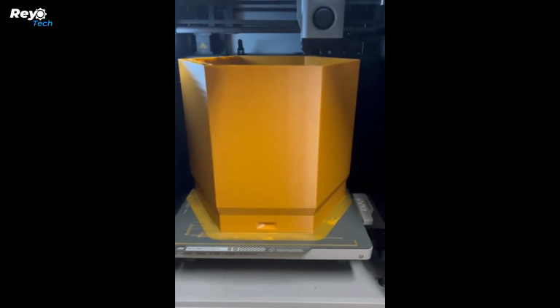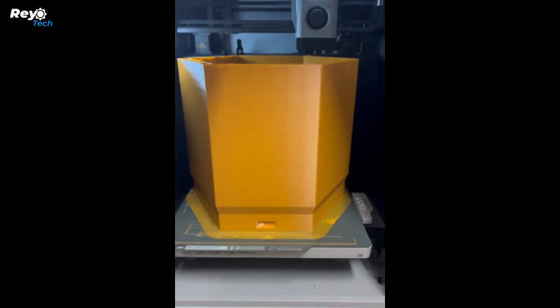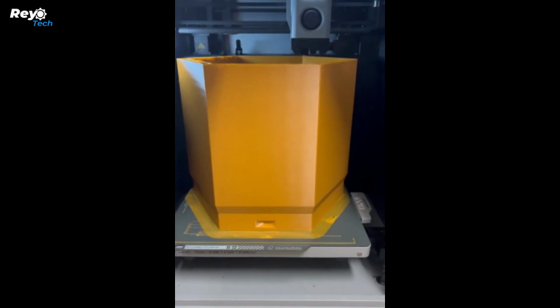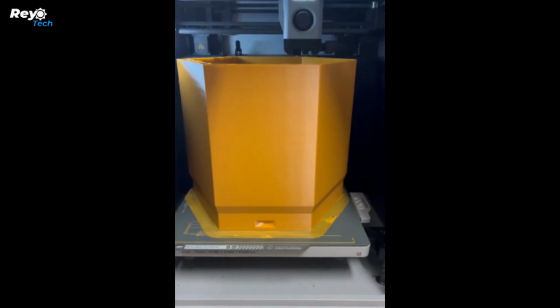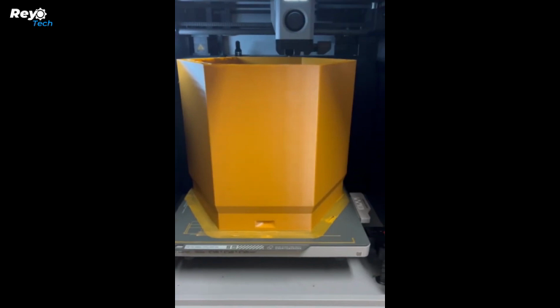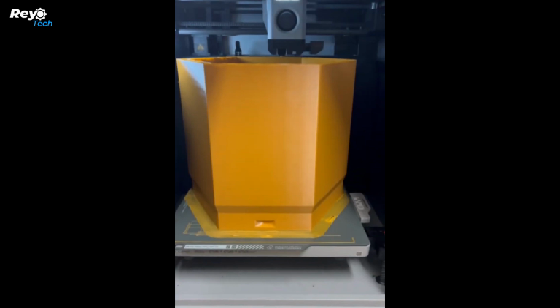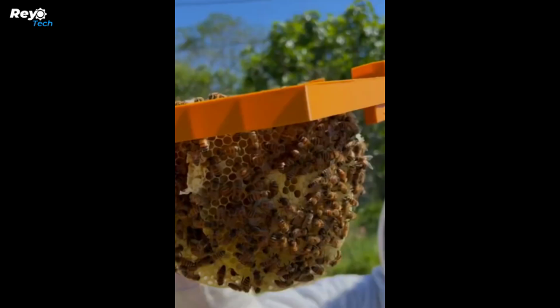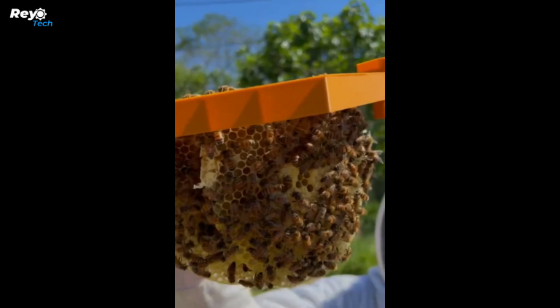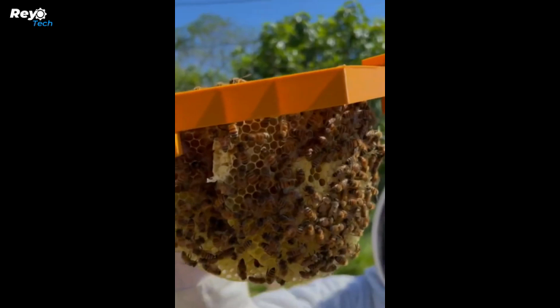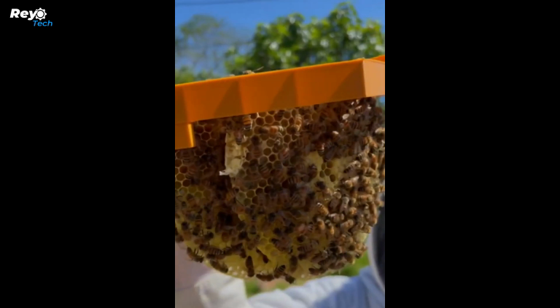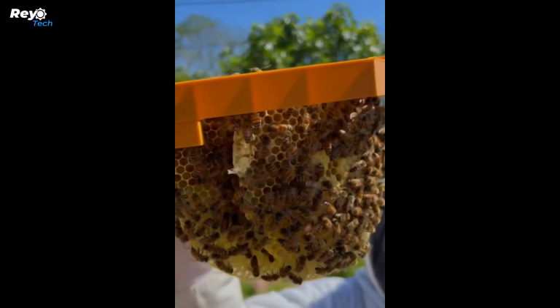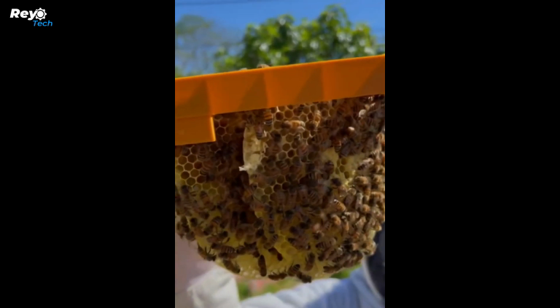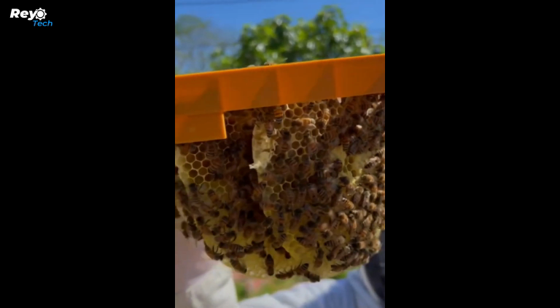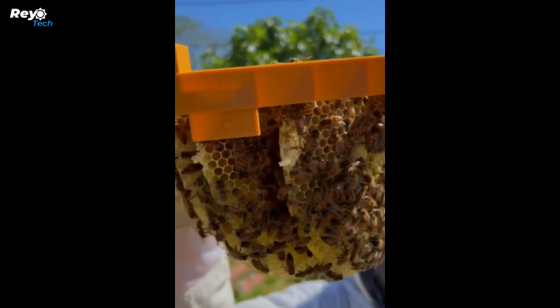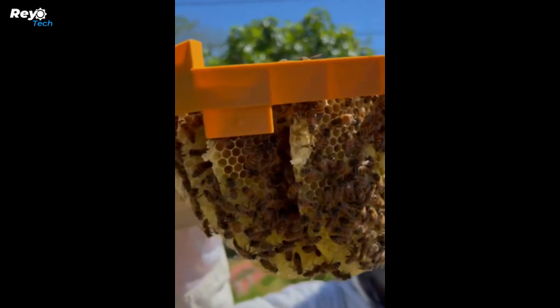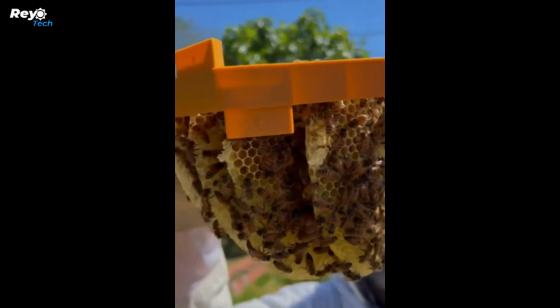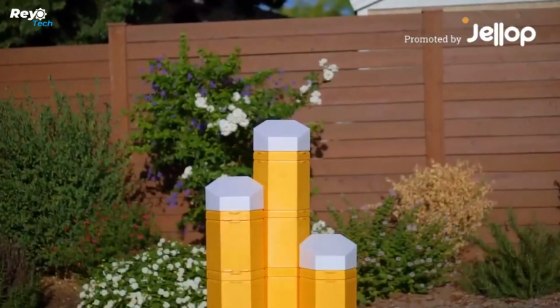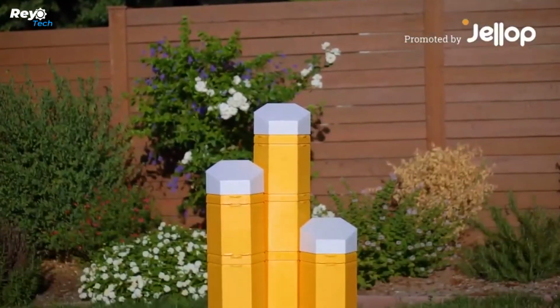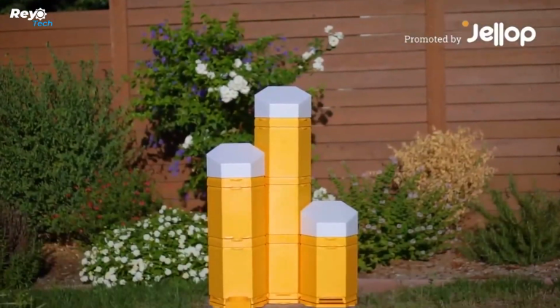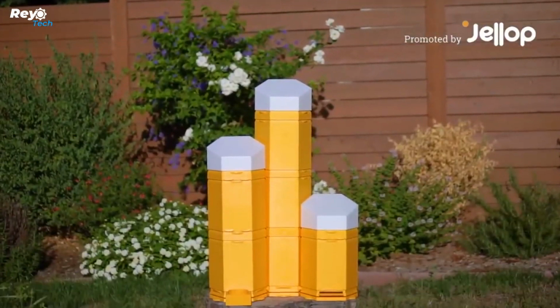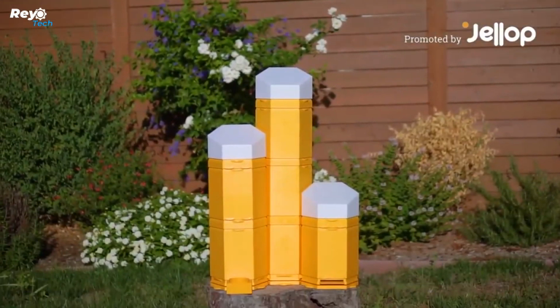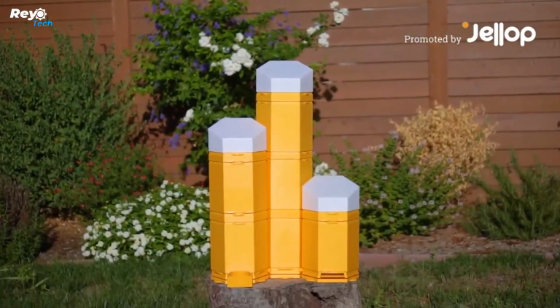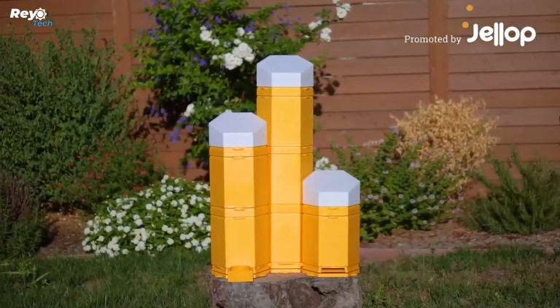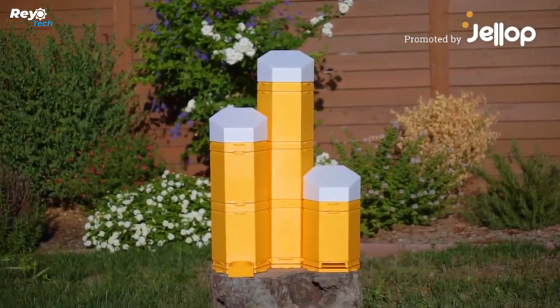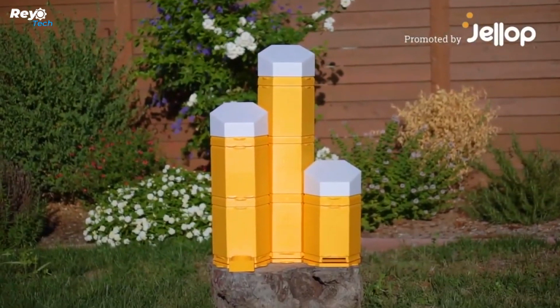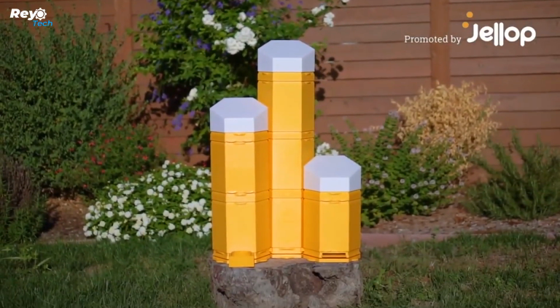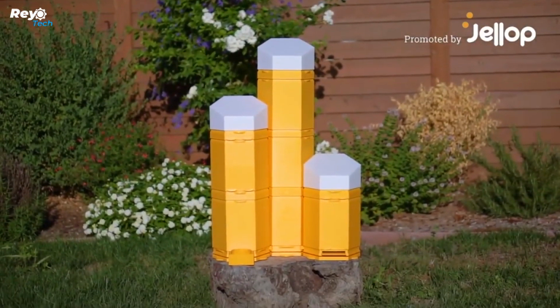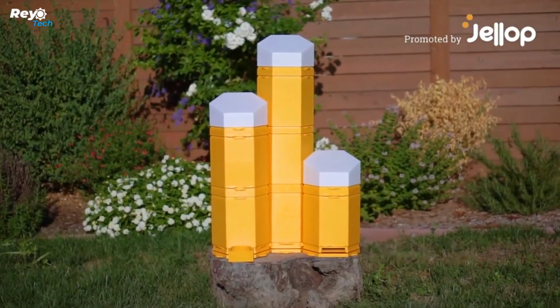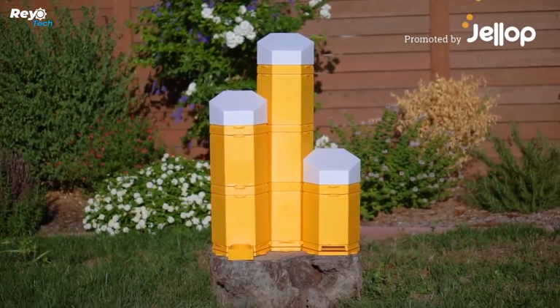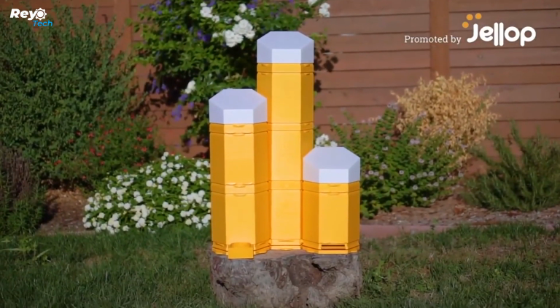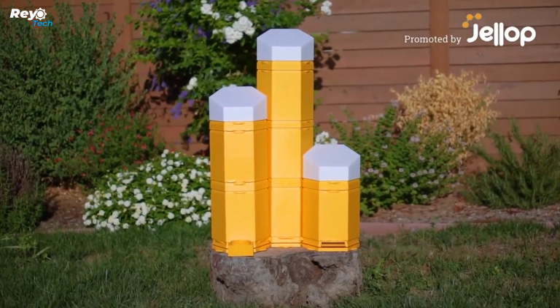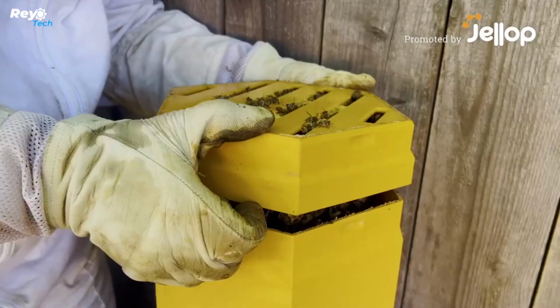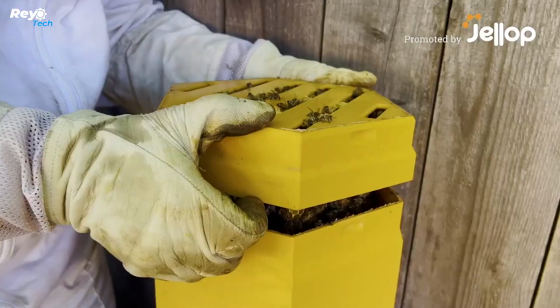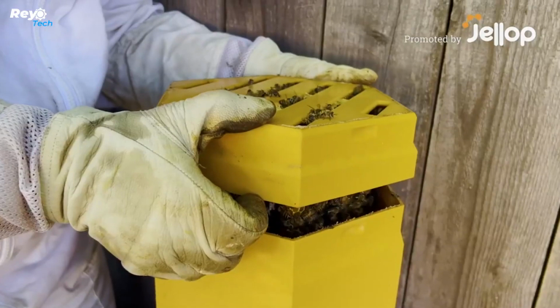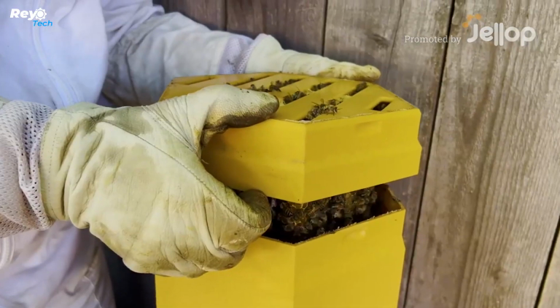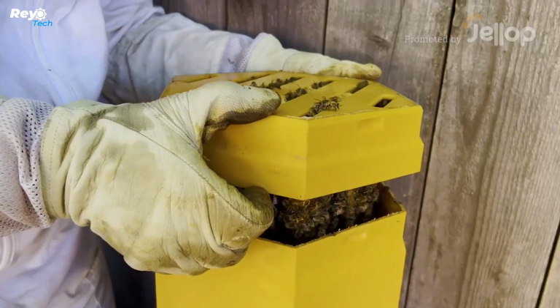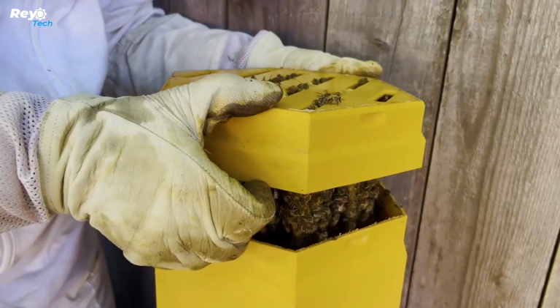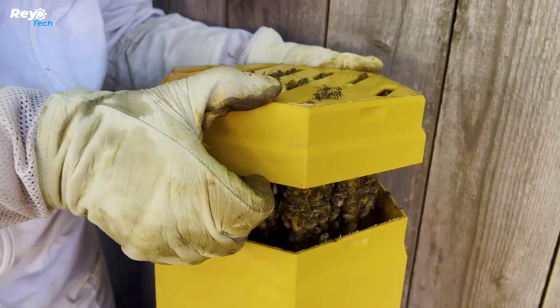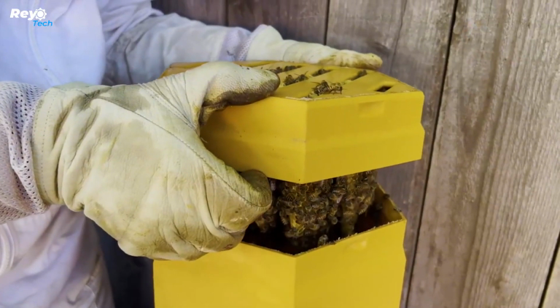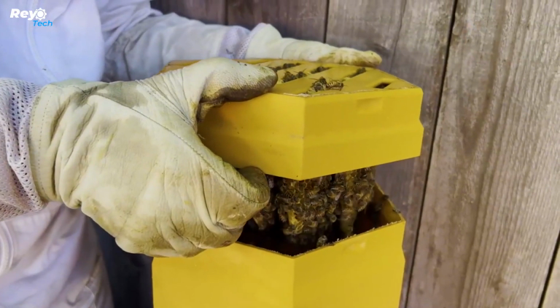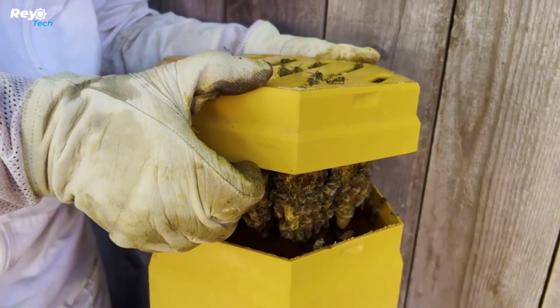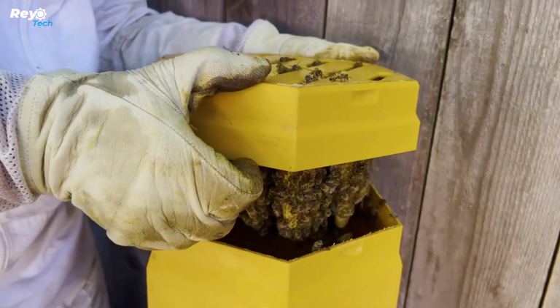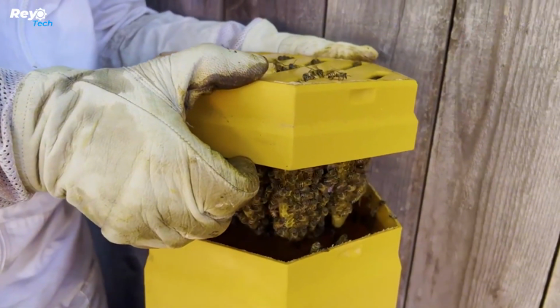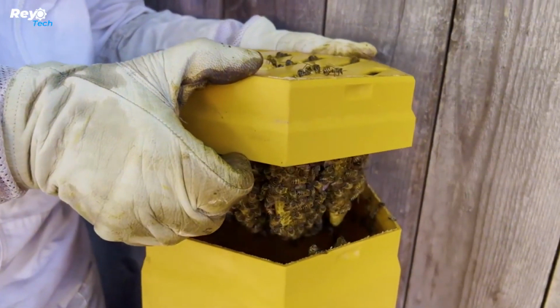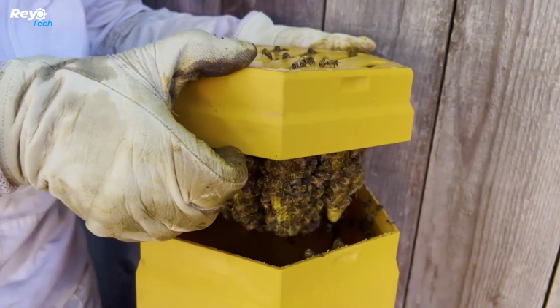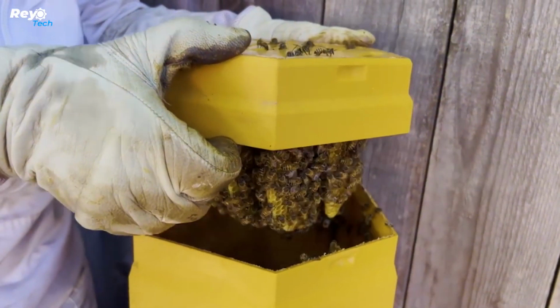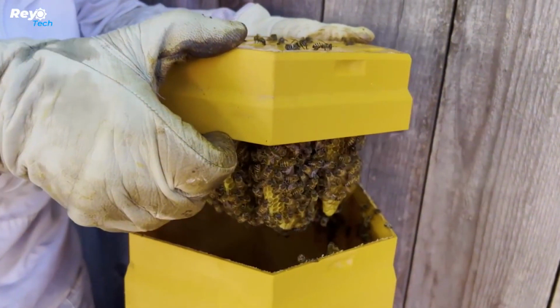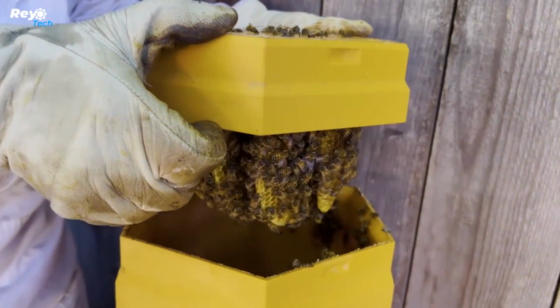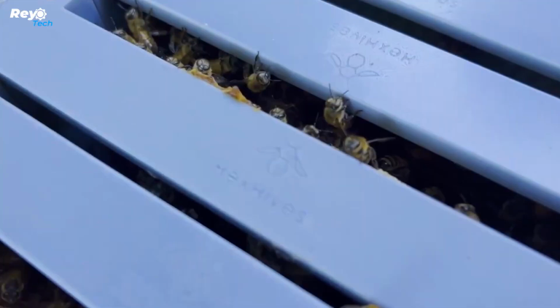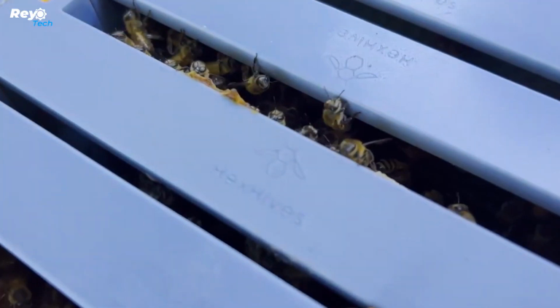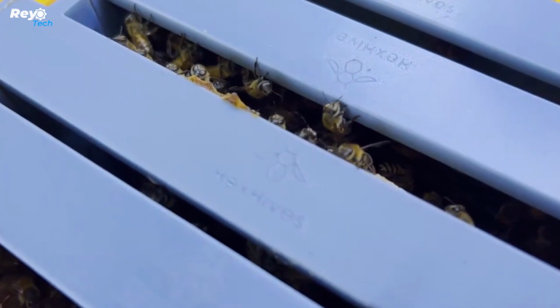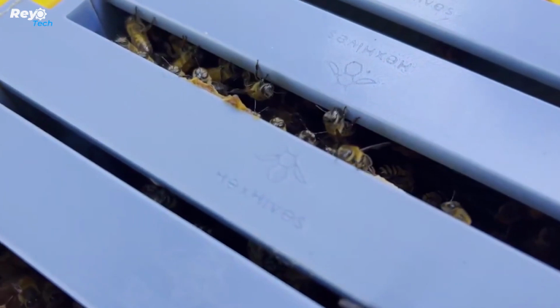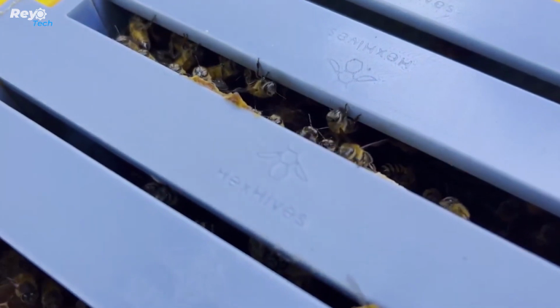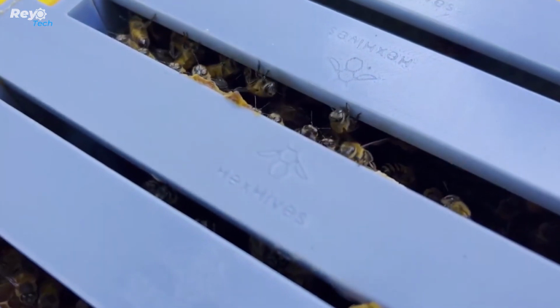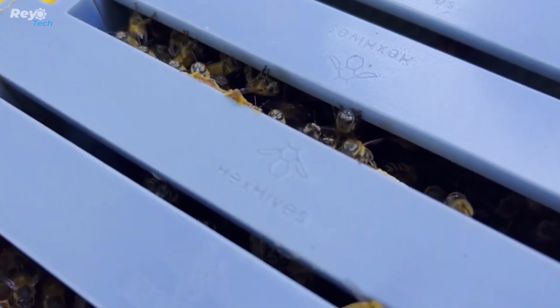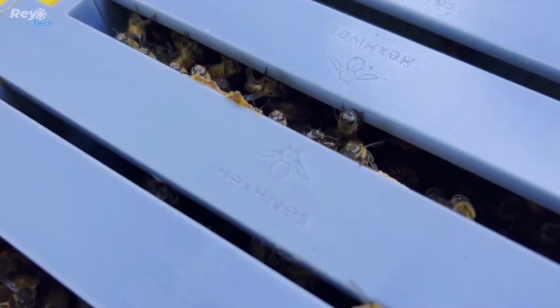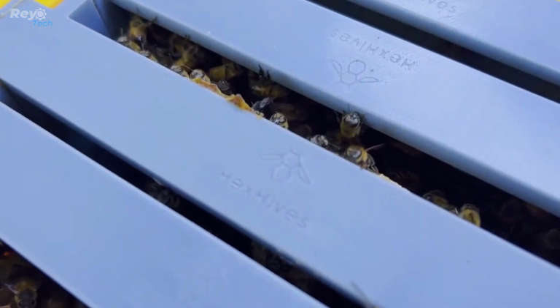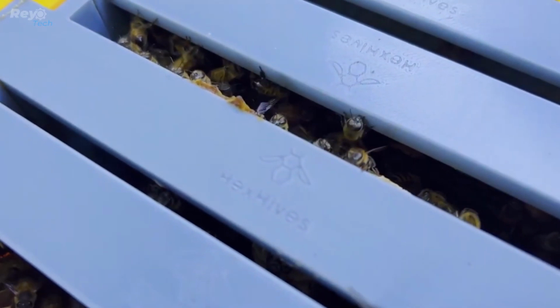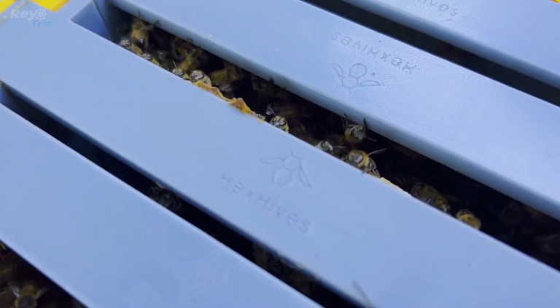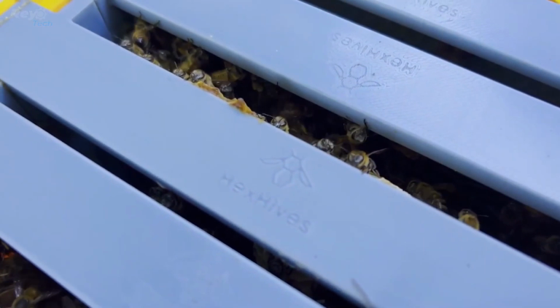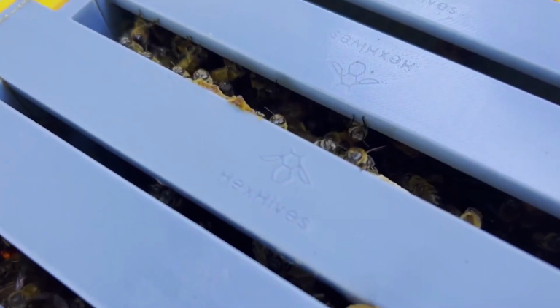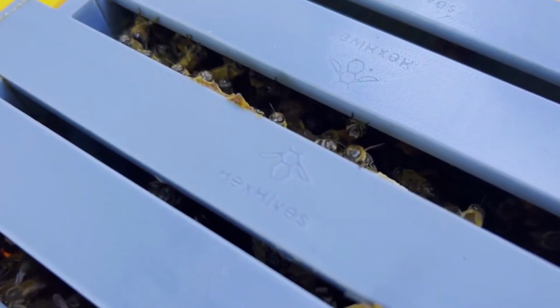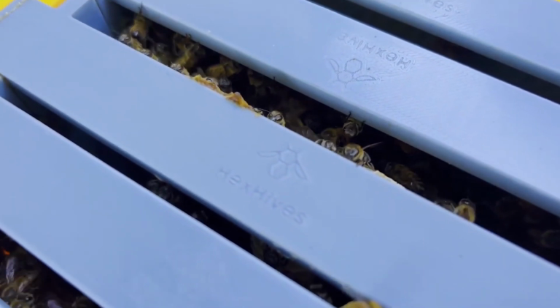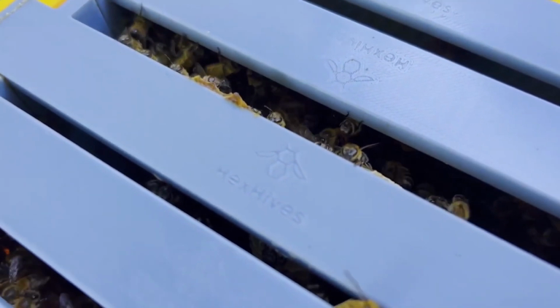These hives are ideal for beginning beekeepers. The hexagonal form provides comfort for the bees, and they have even appeared on the Charlie Bees workshop show. A single hive printing file costs $64, whereas a complete hive costs $100.